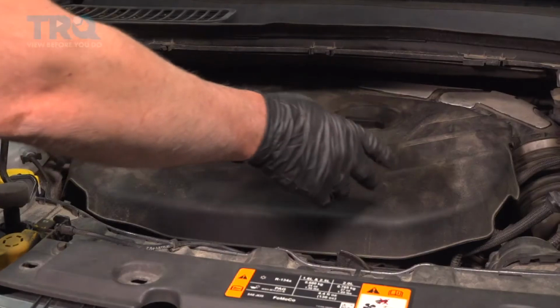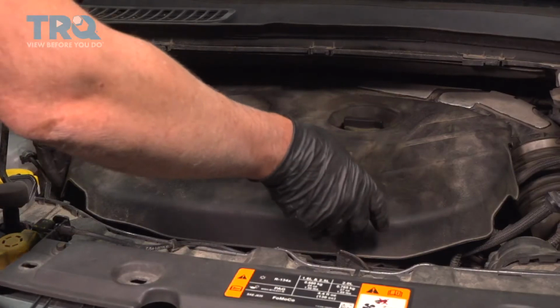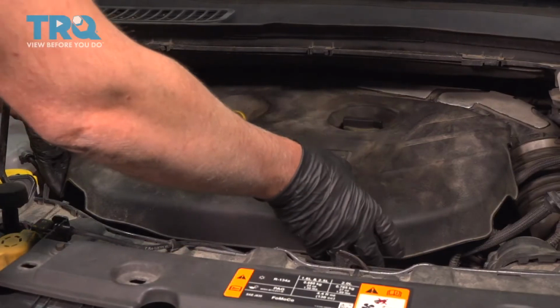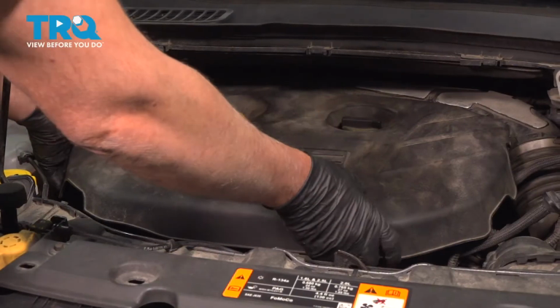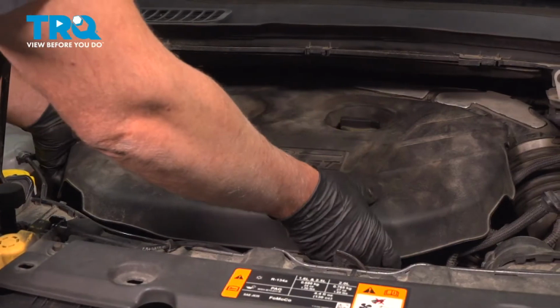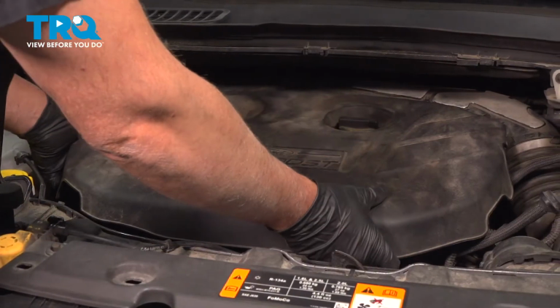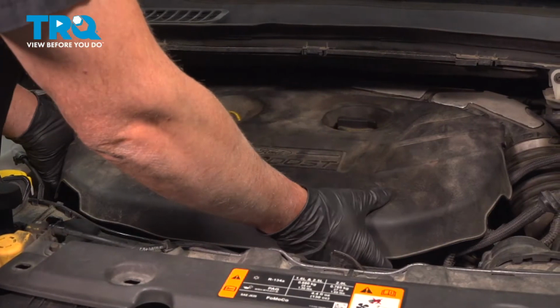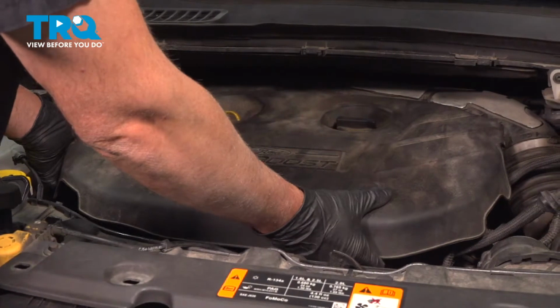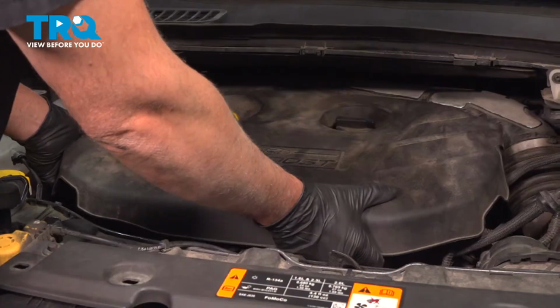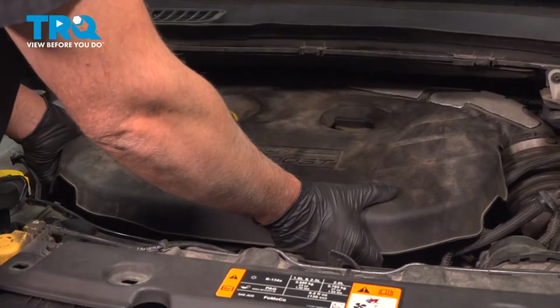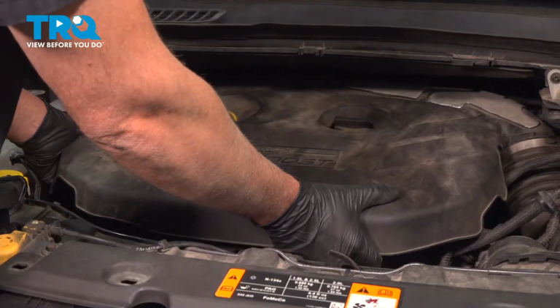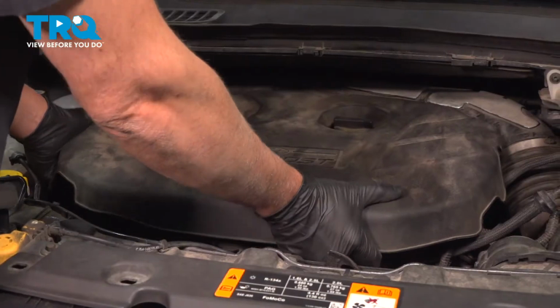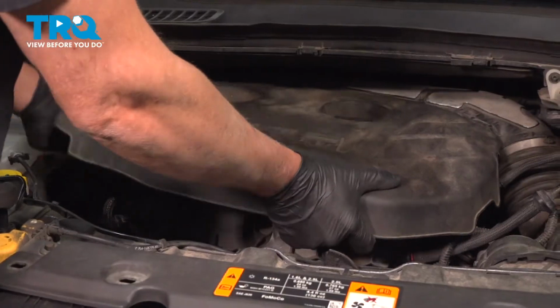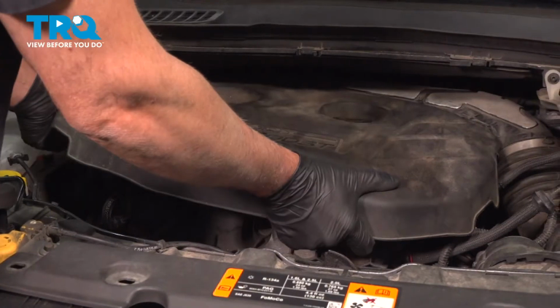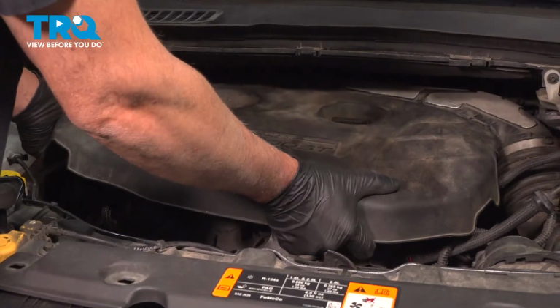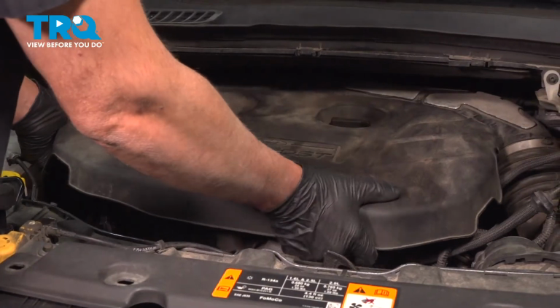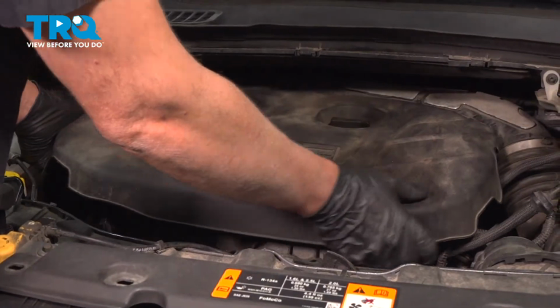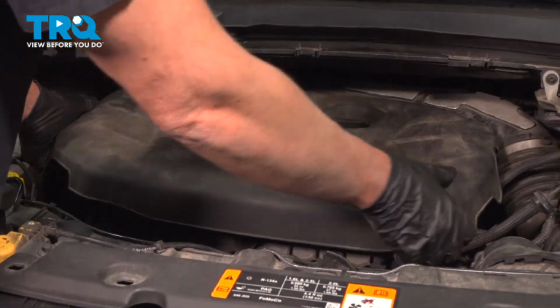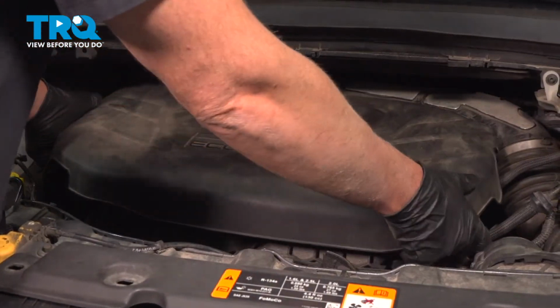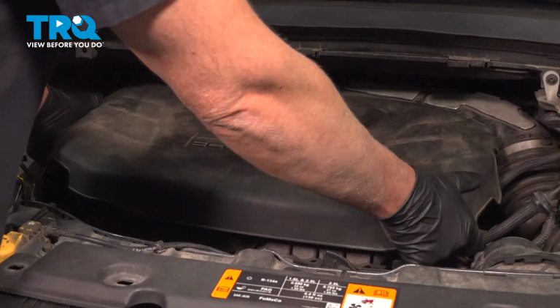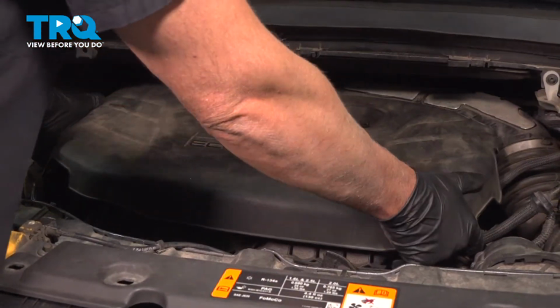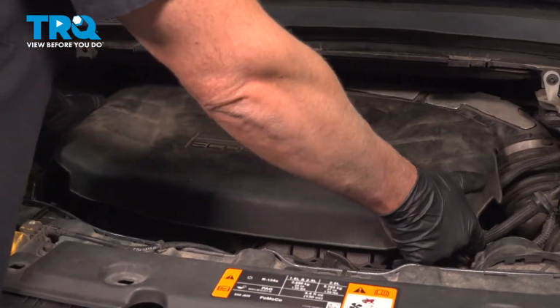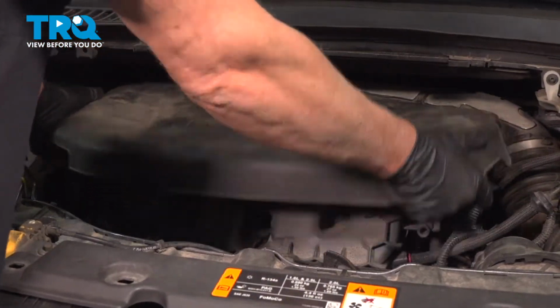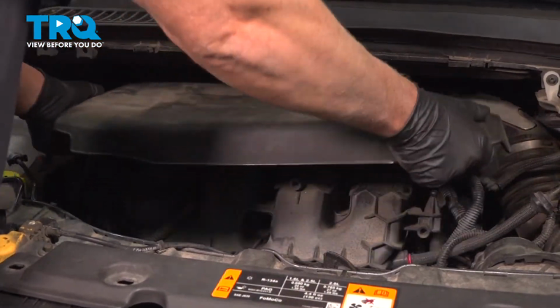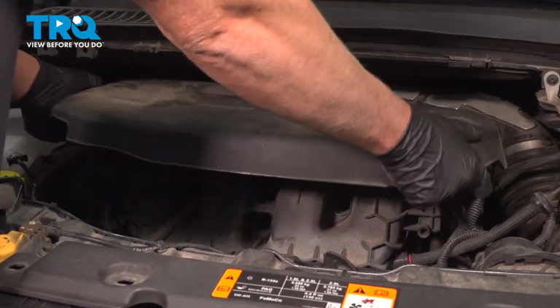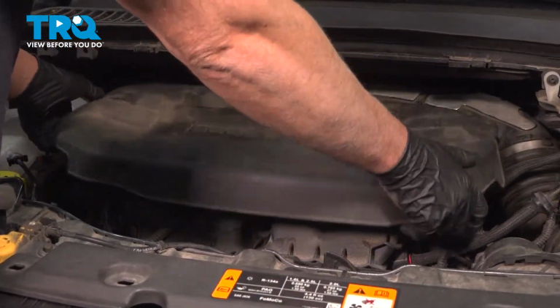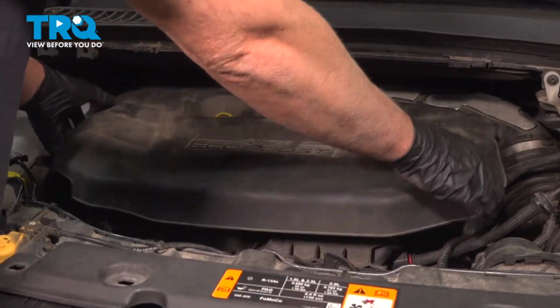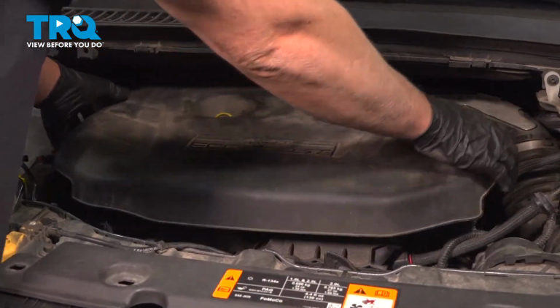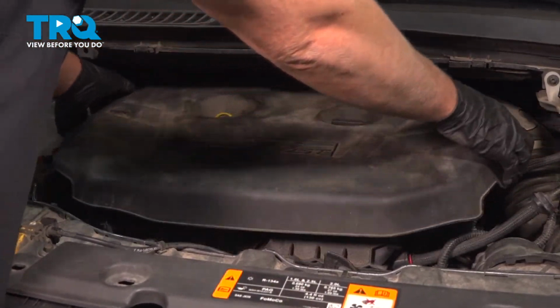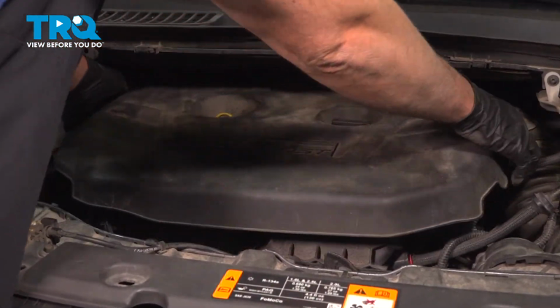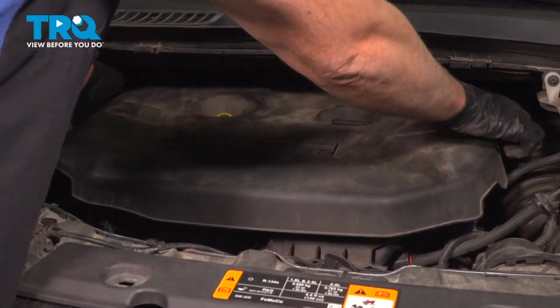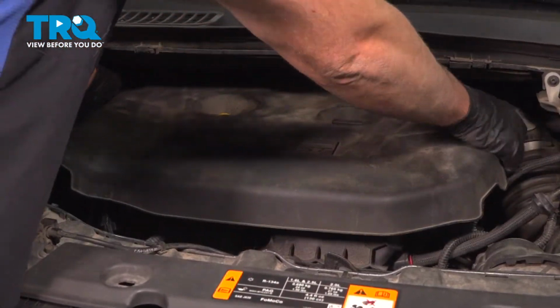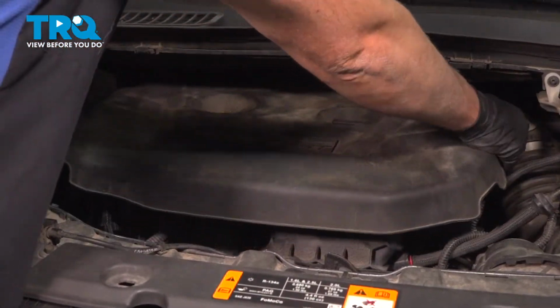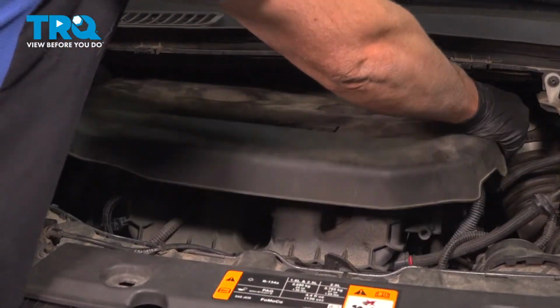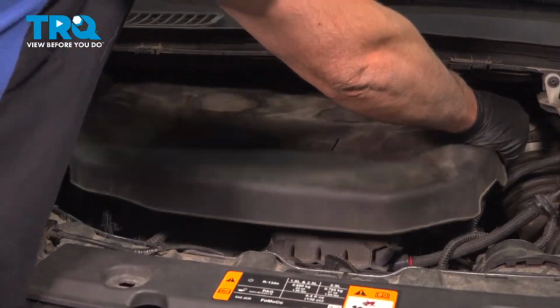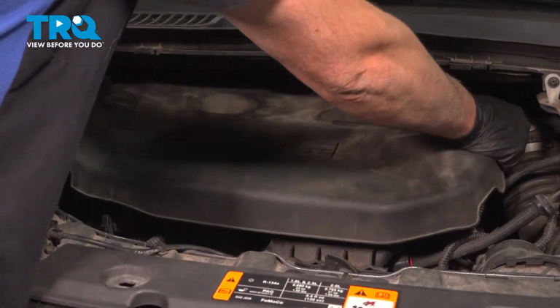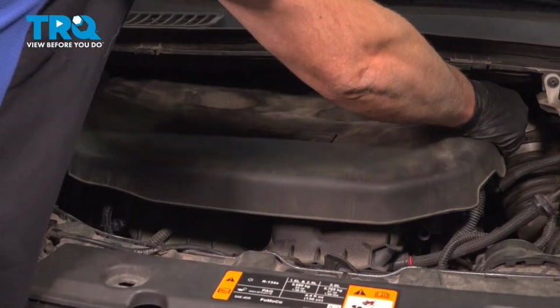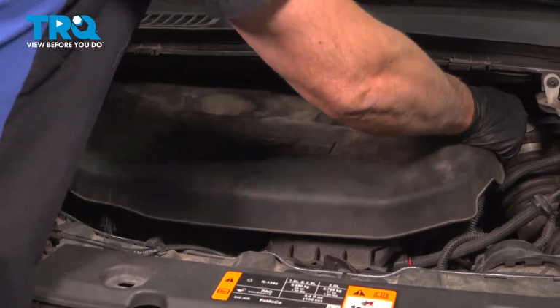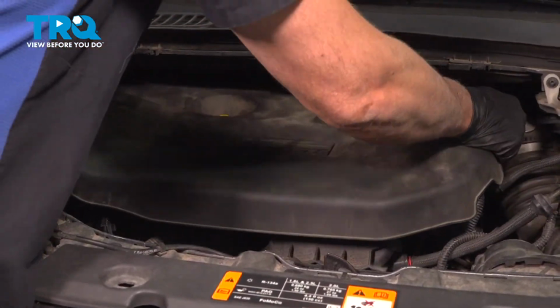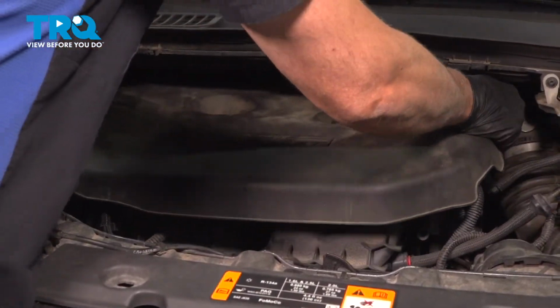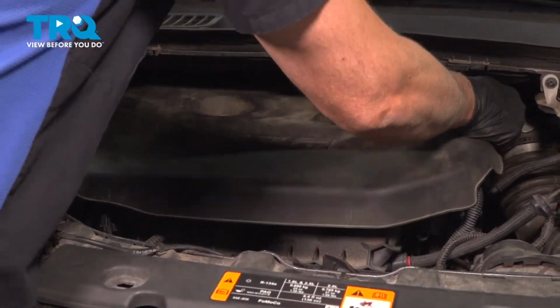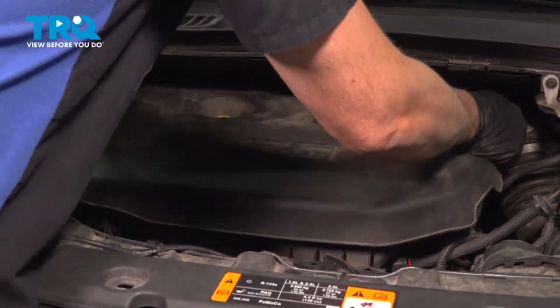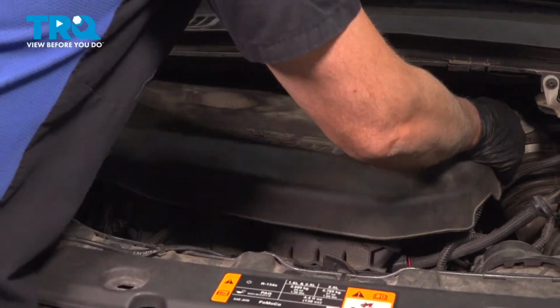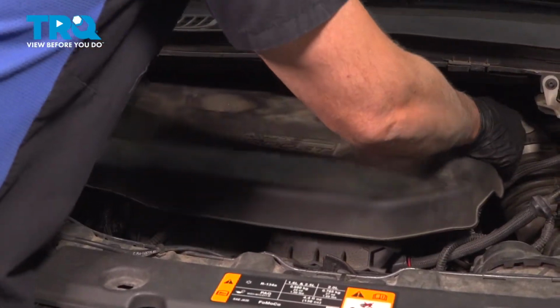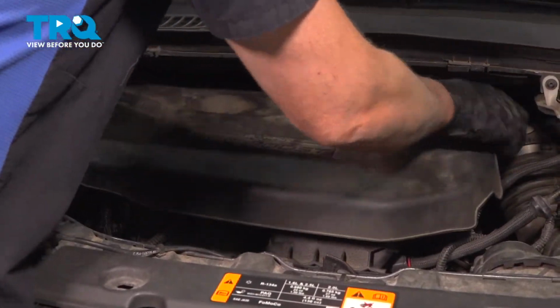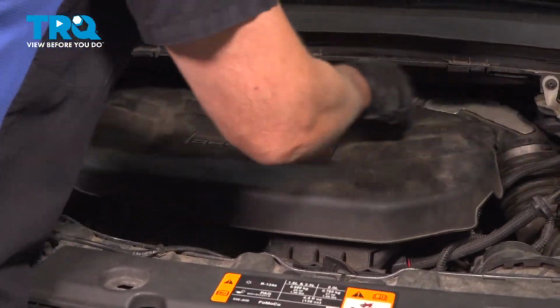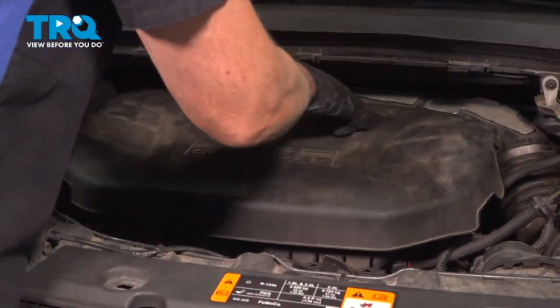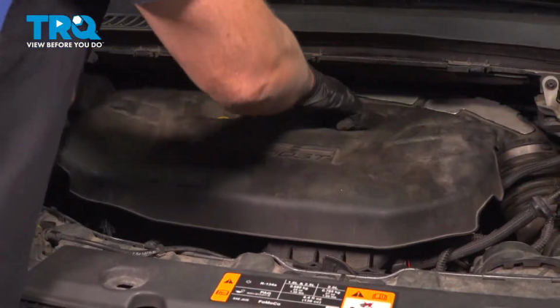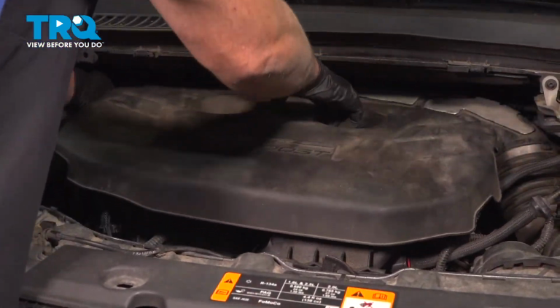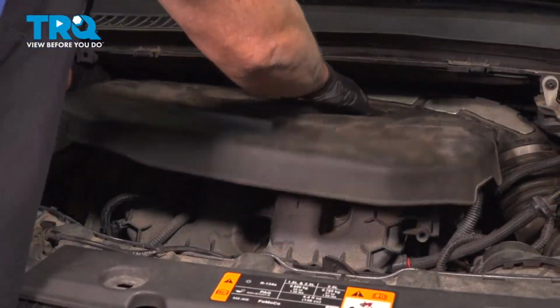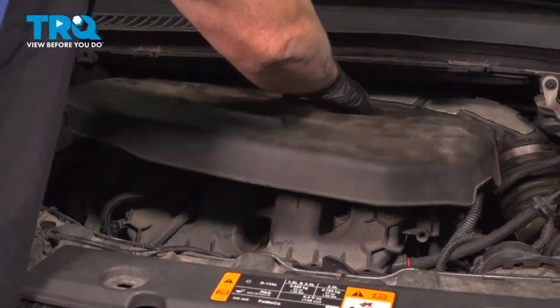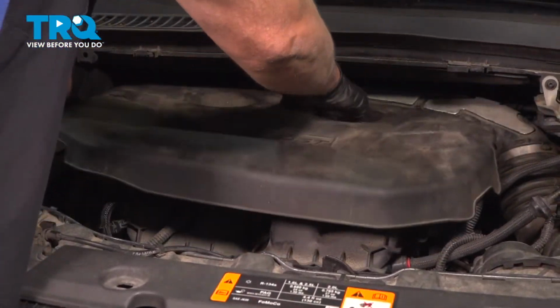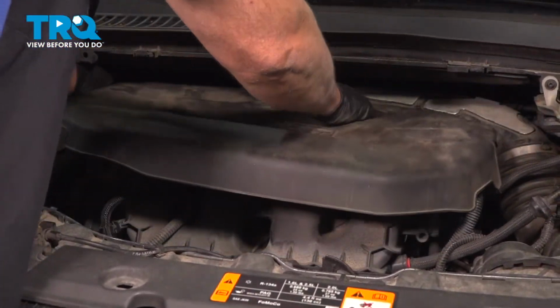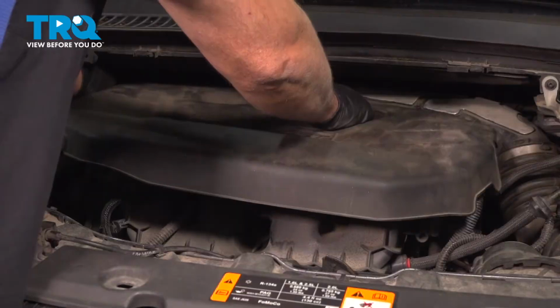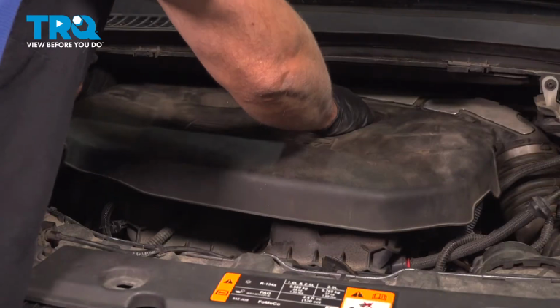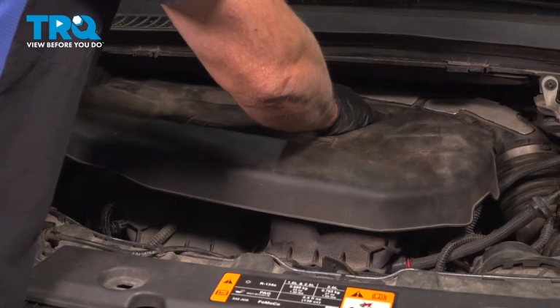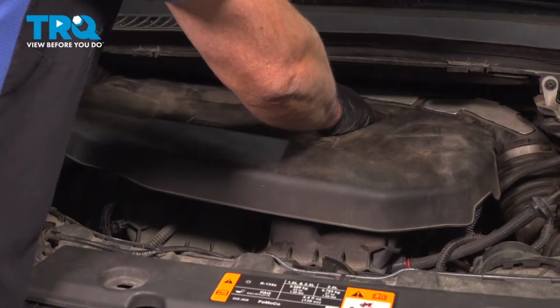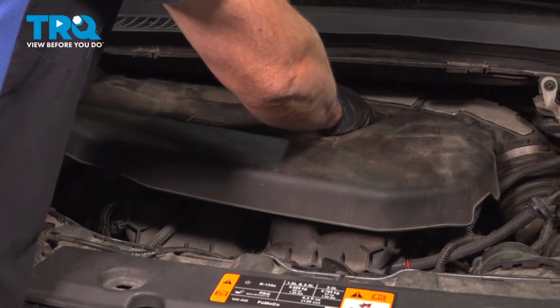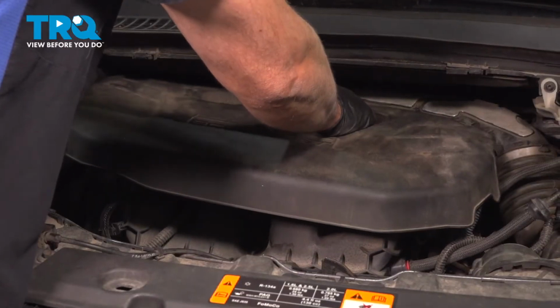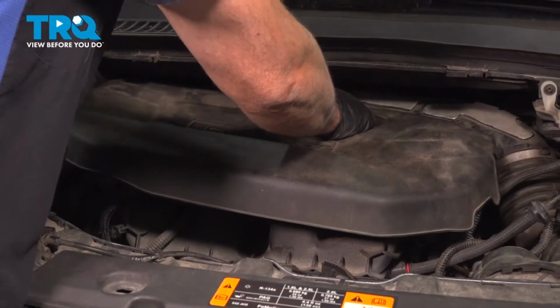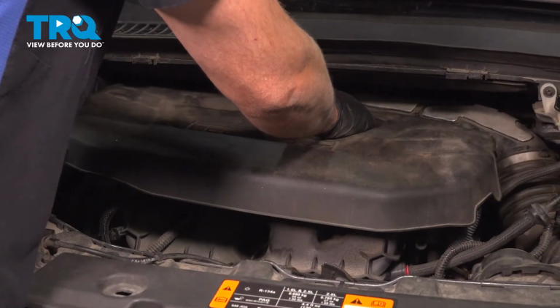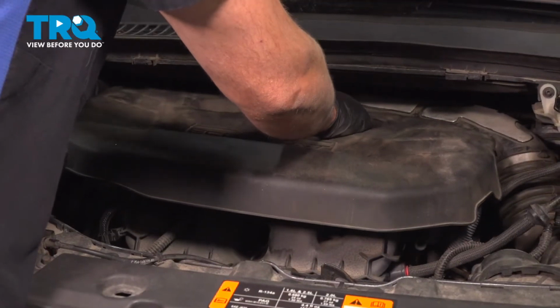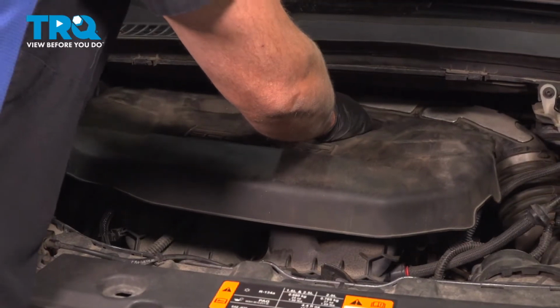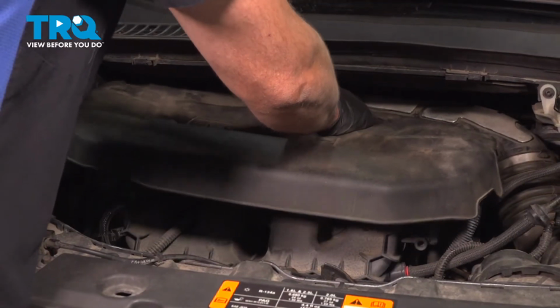Grab the cover and just pull up. It's just secured on there with some grommets.